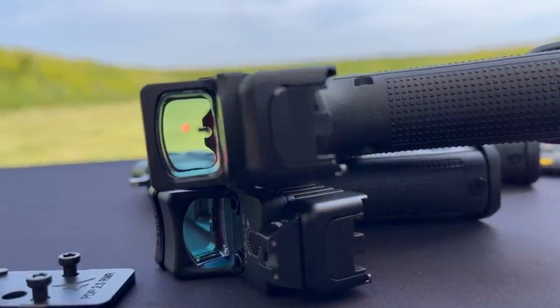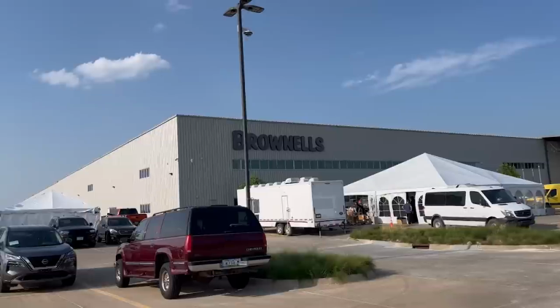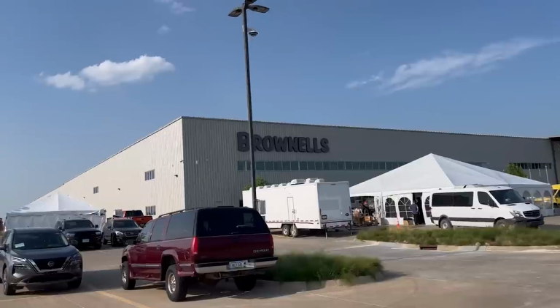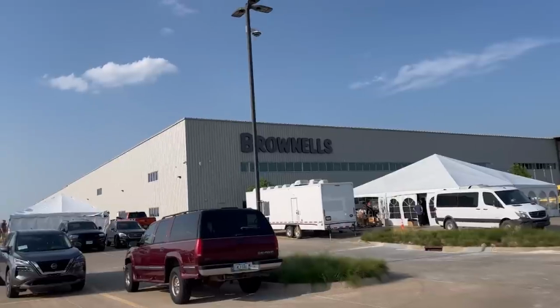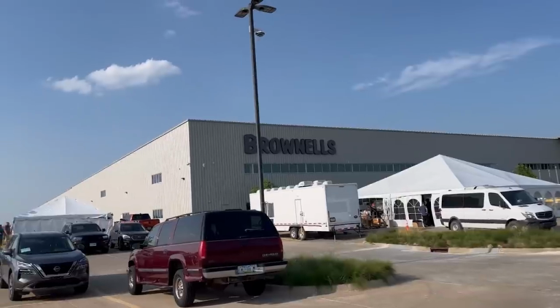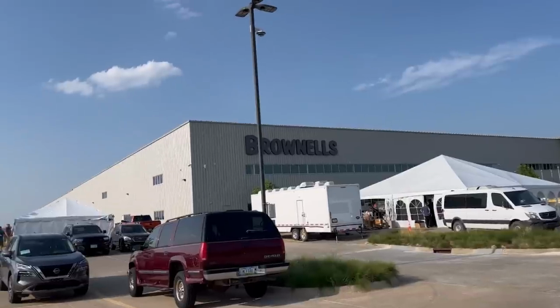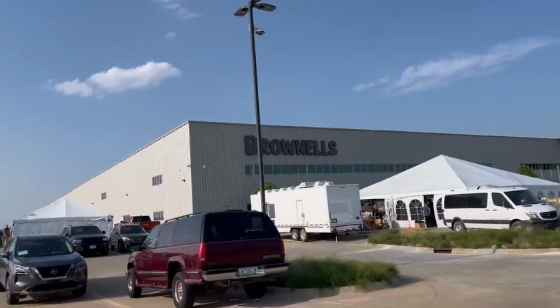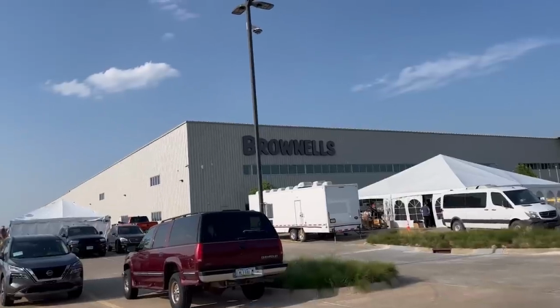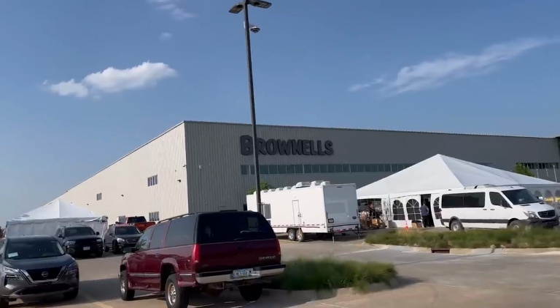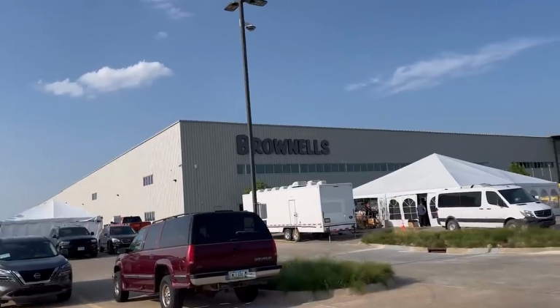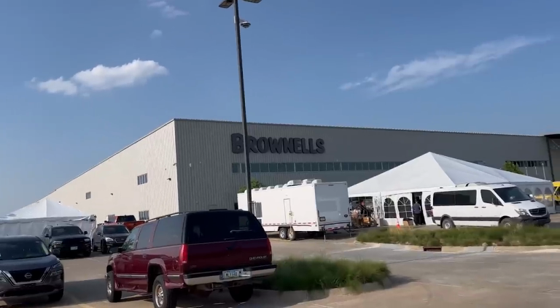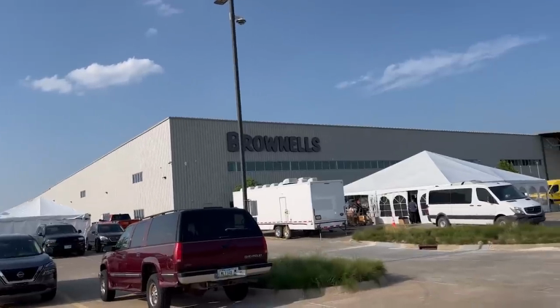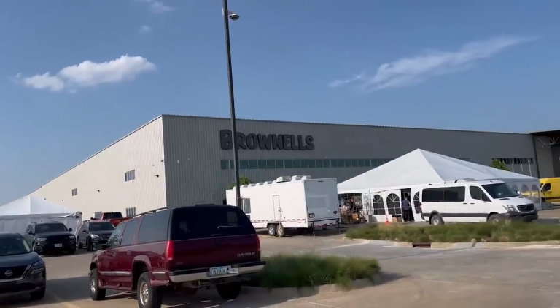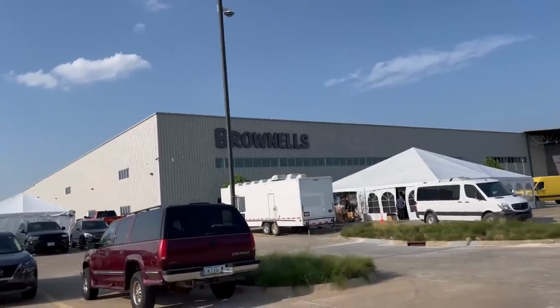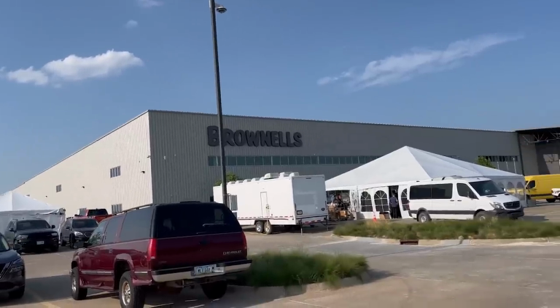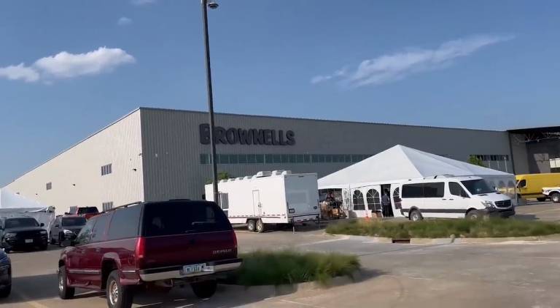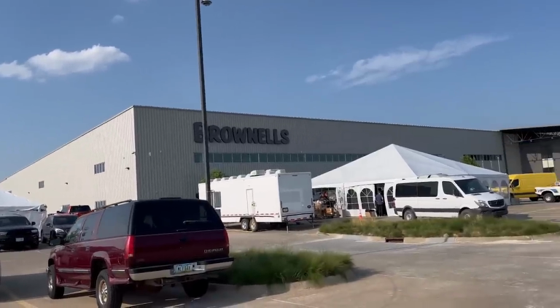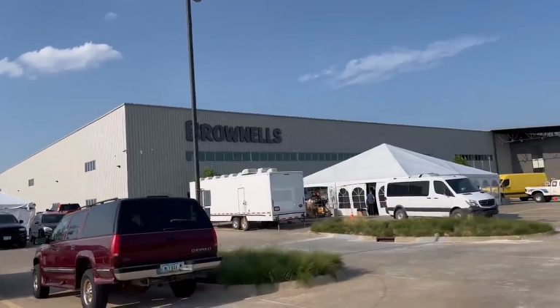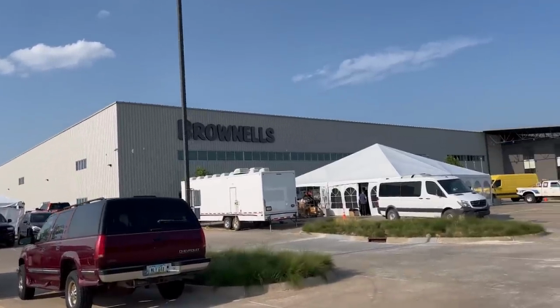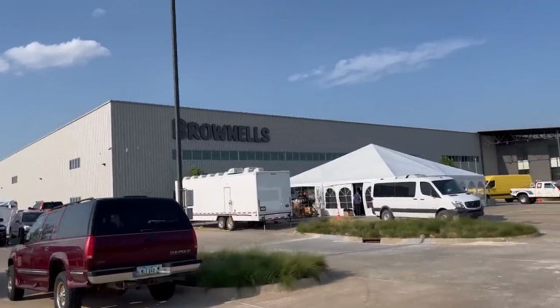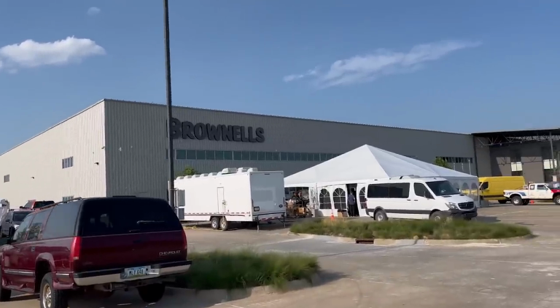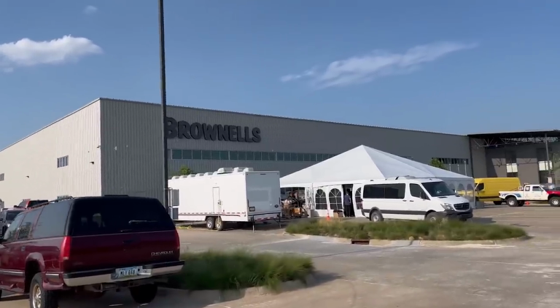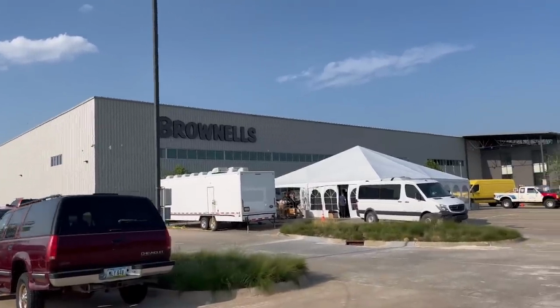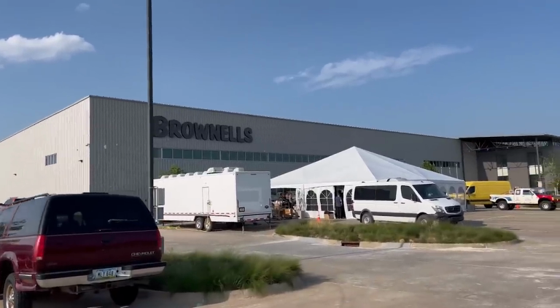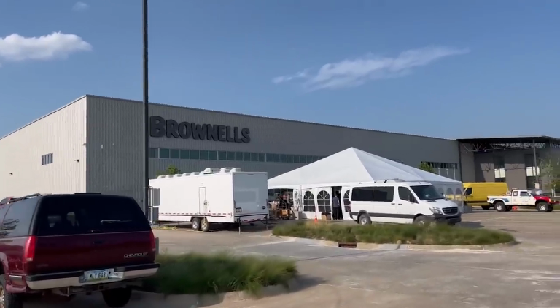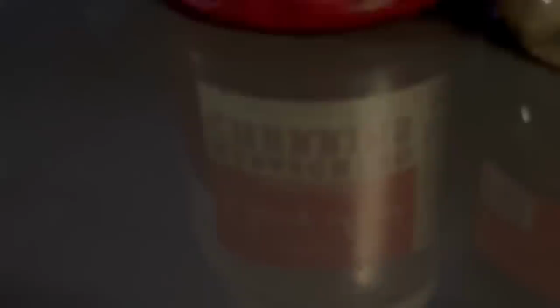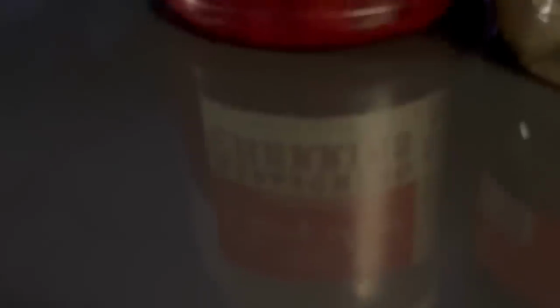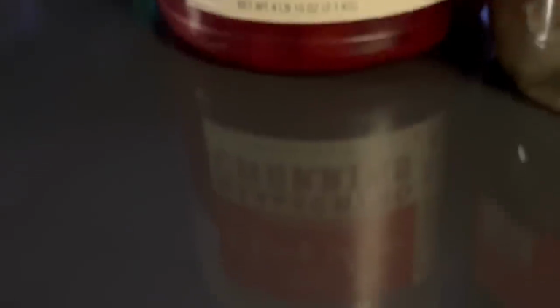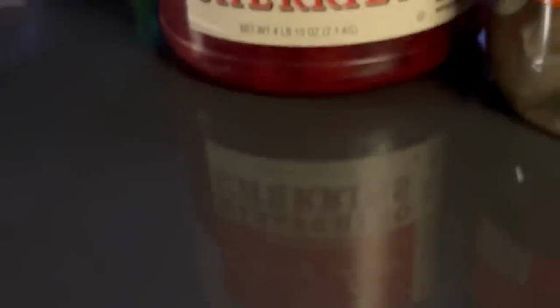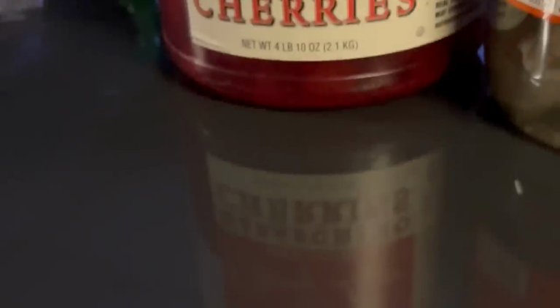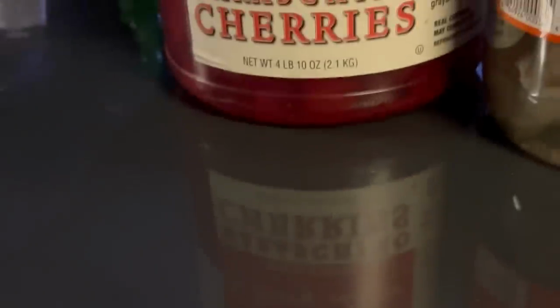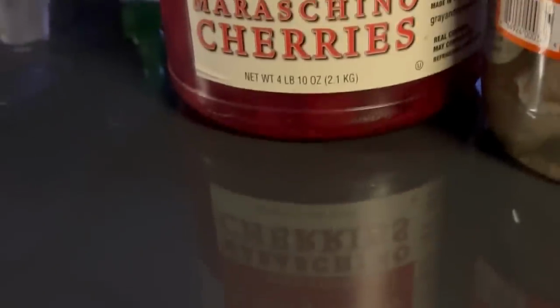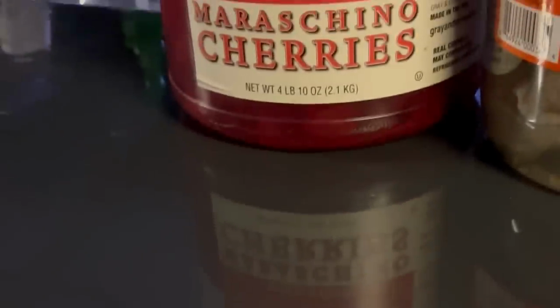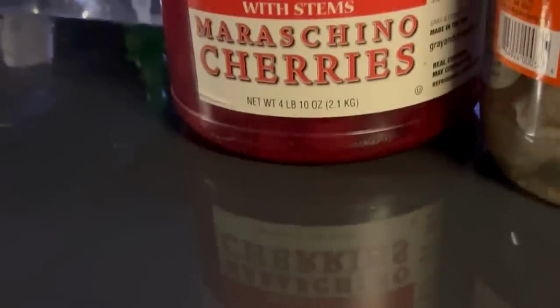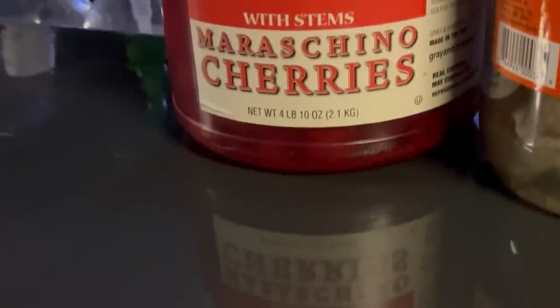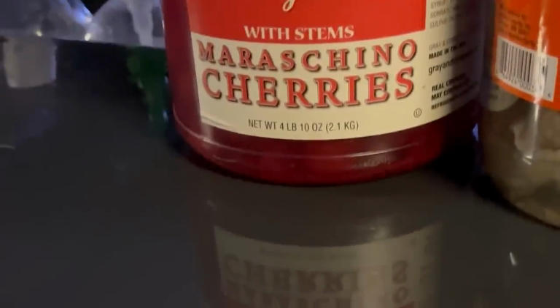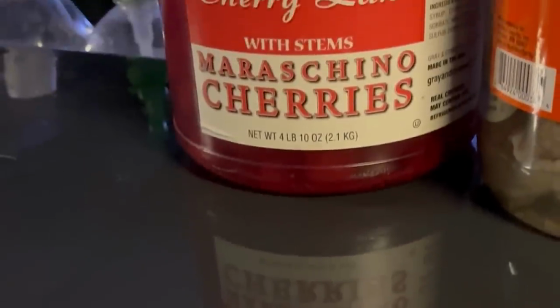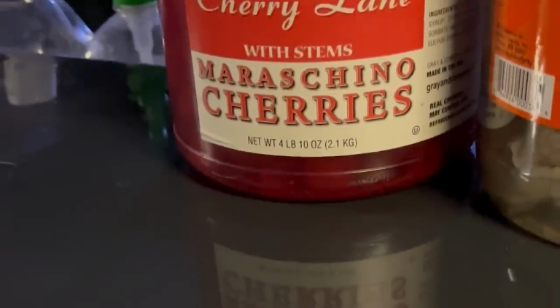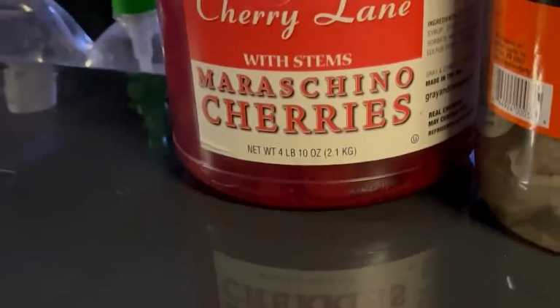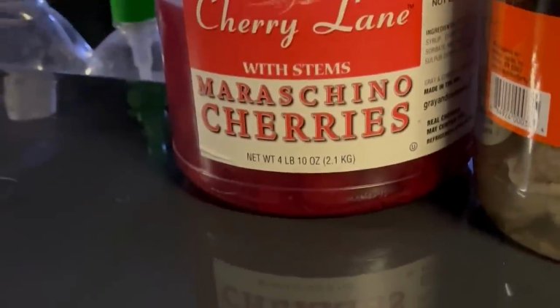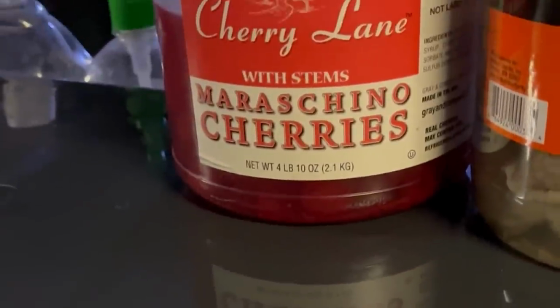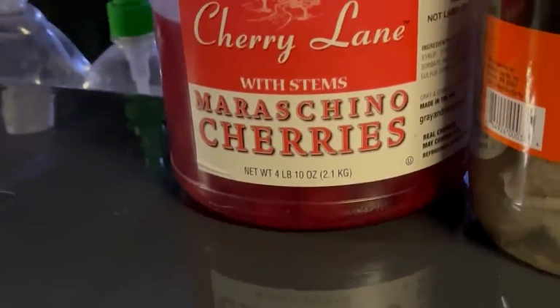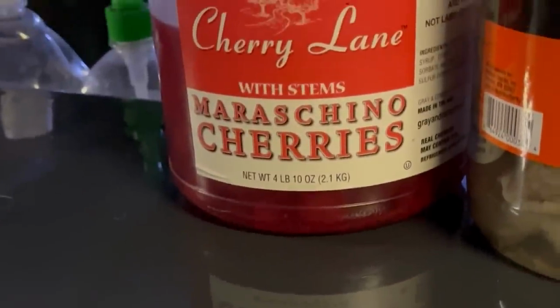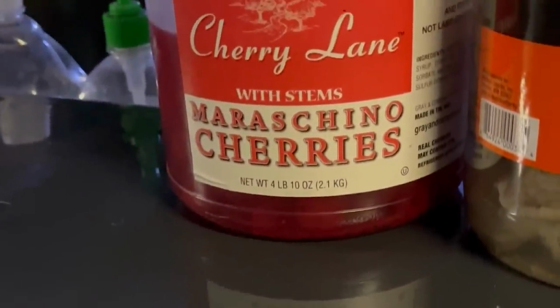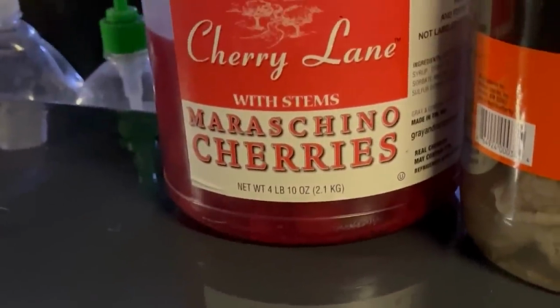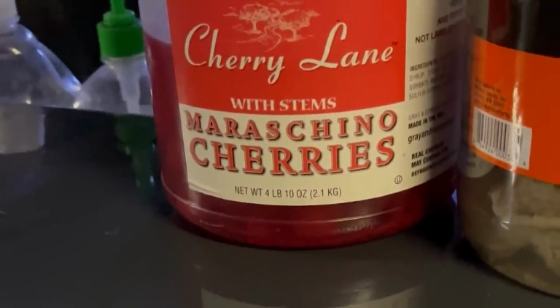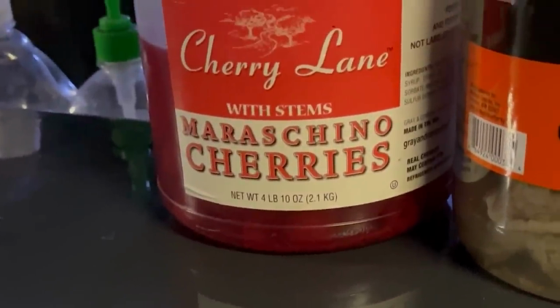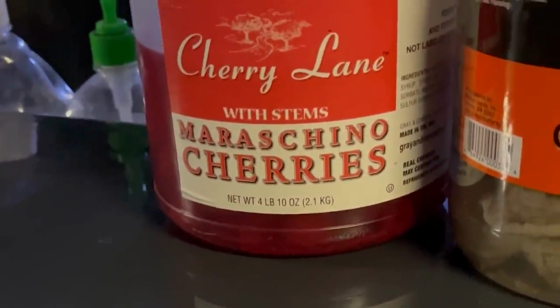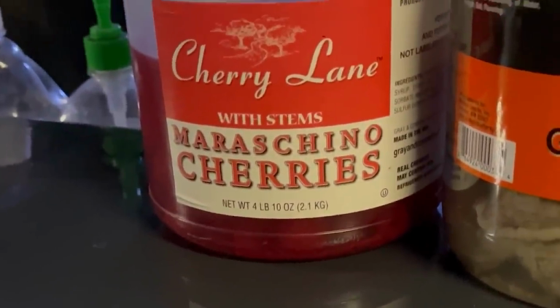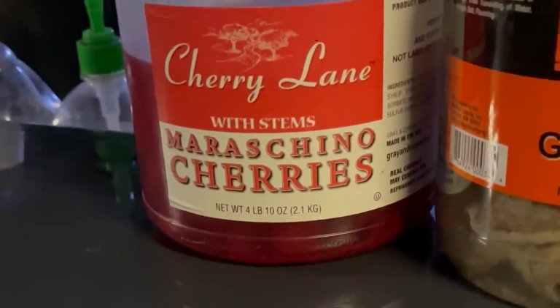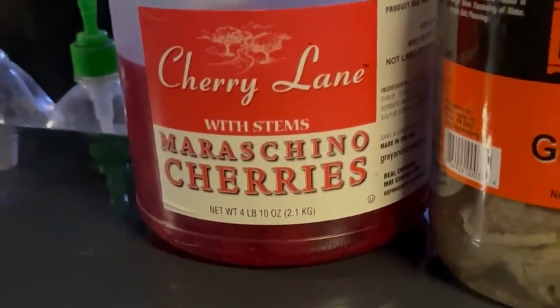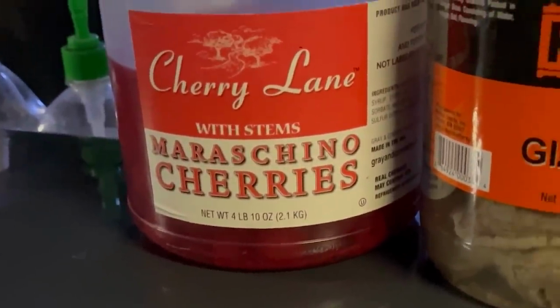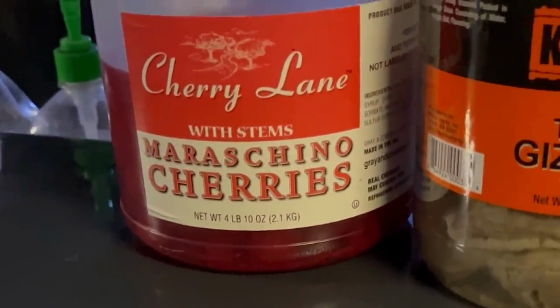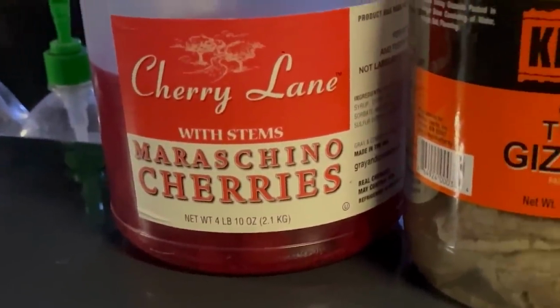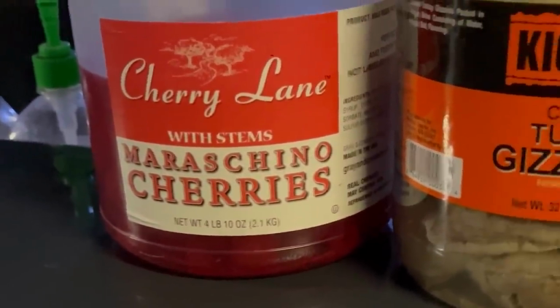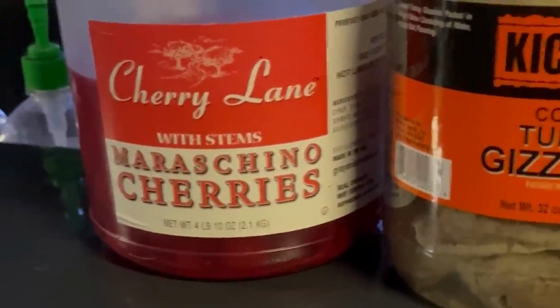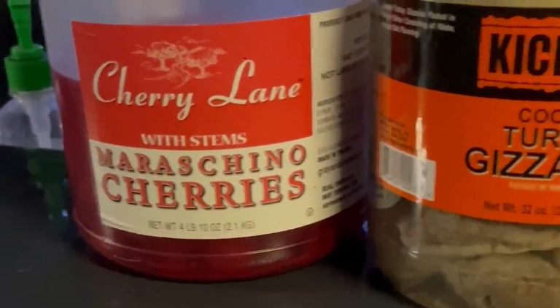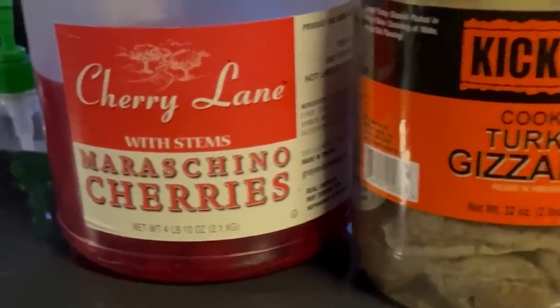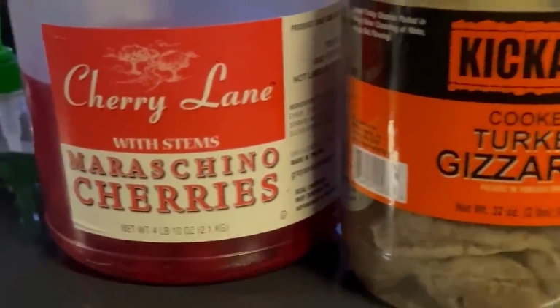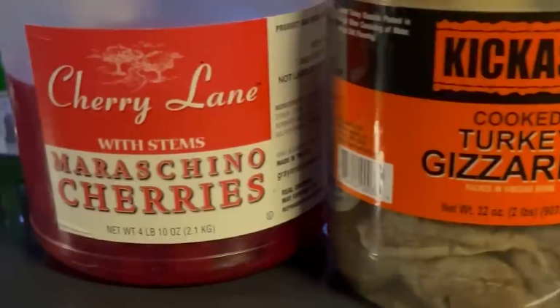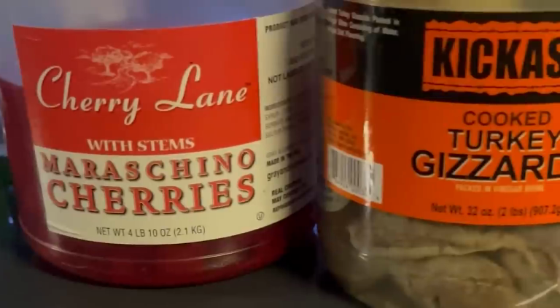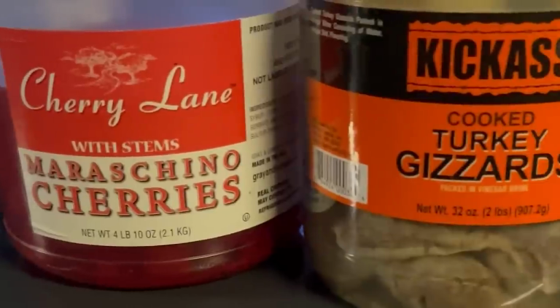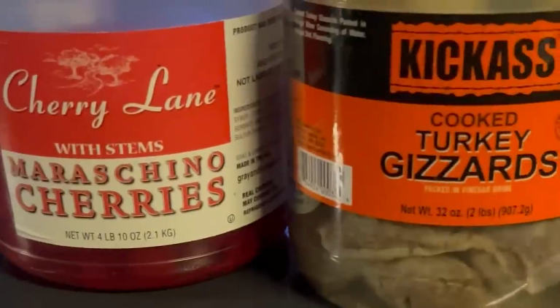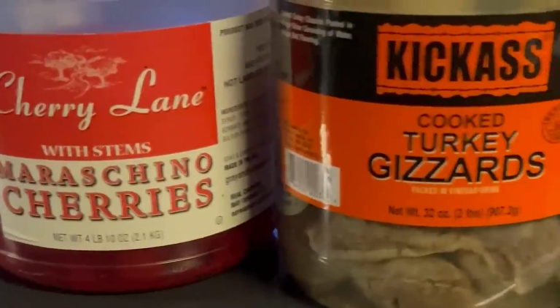All in all, I had a great time on this trip. Hung out with some of my friends and learned about some strange customs from the Corn Belt.